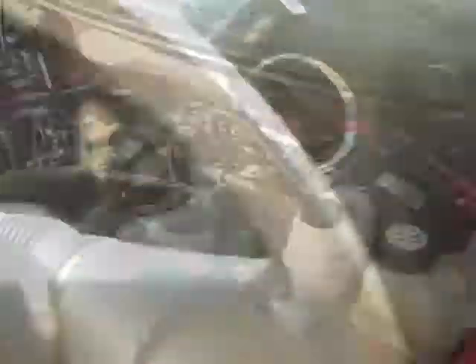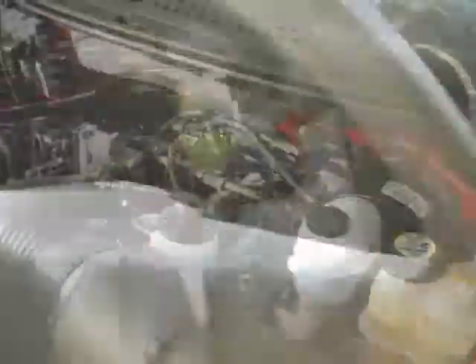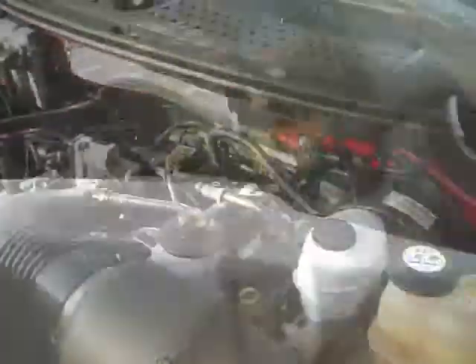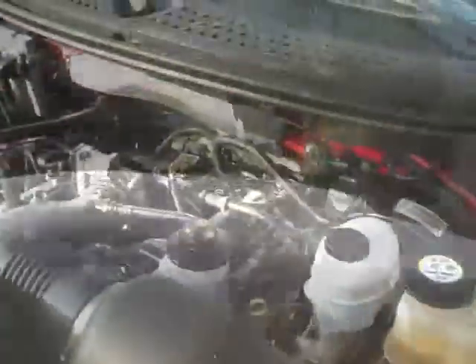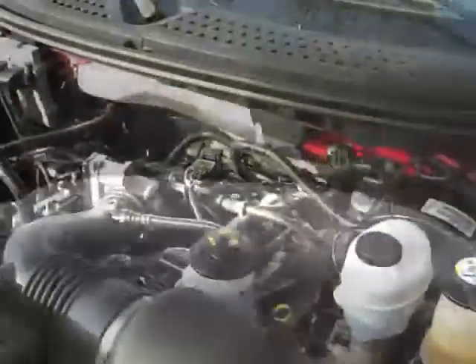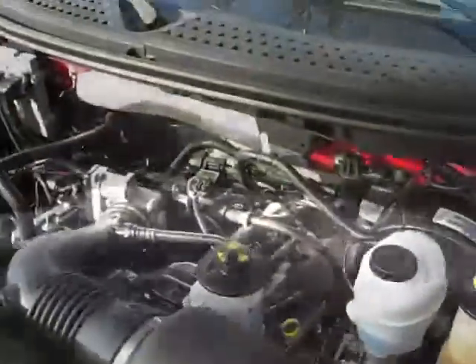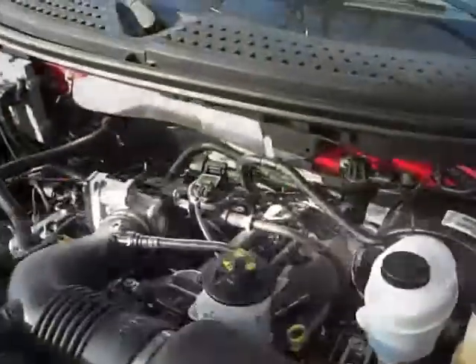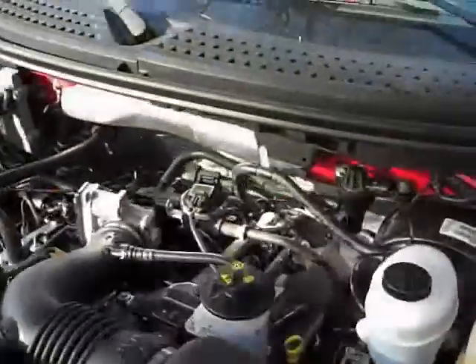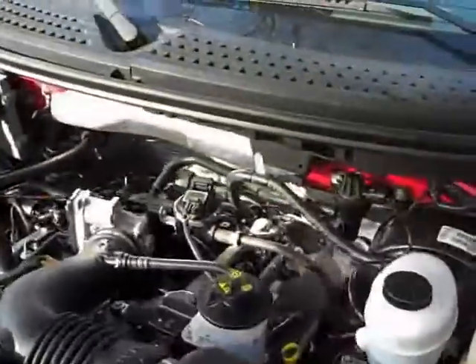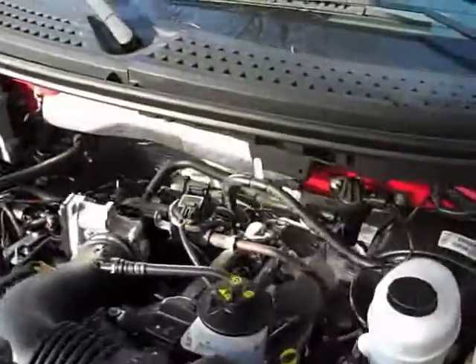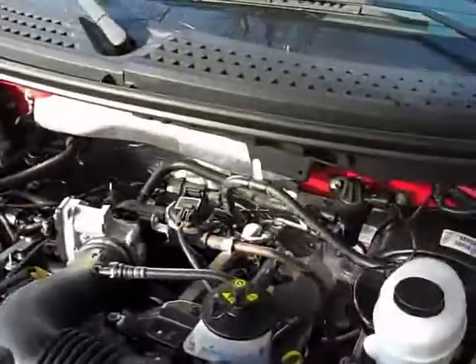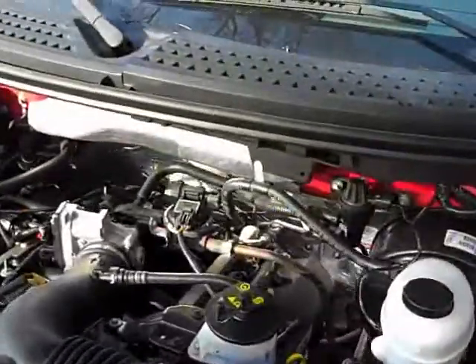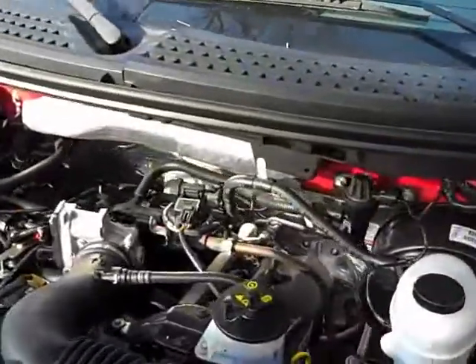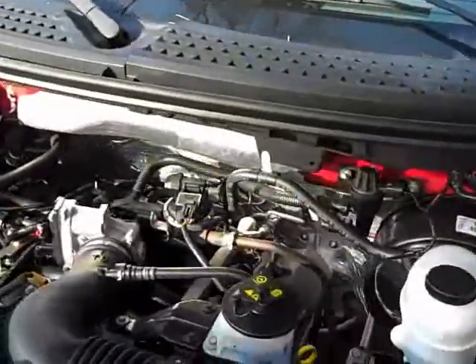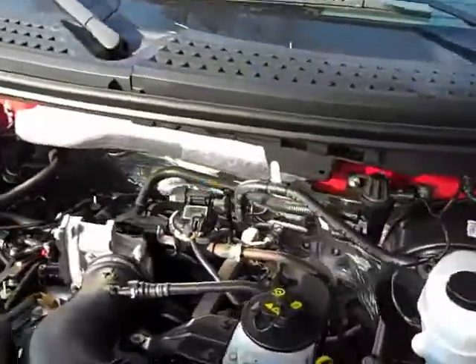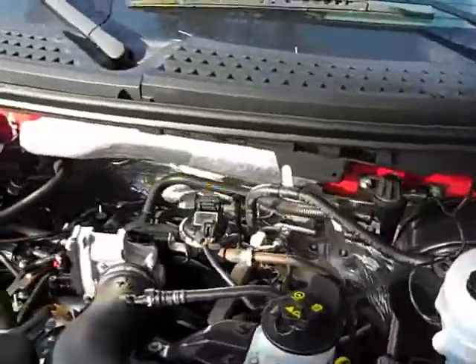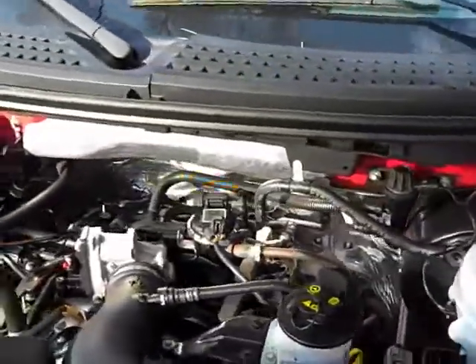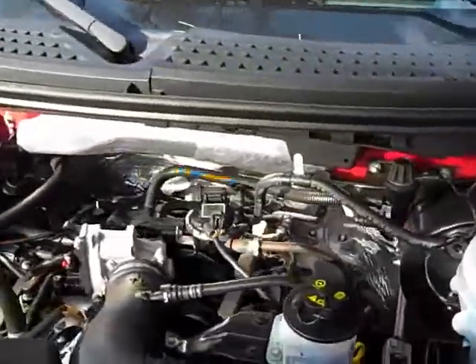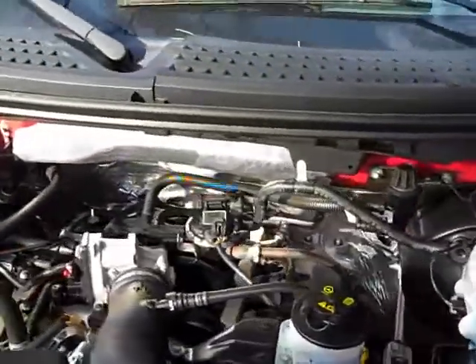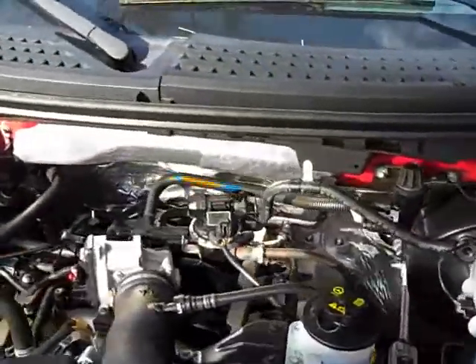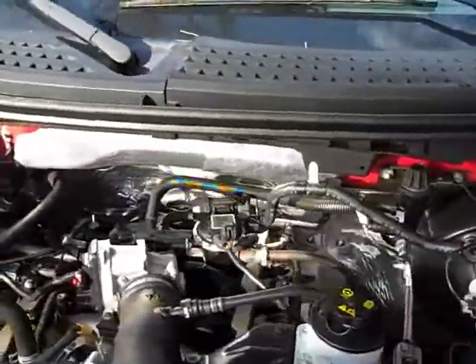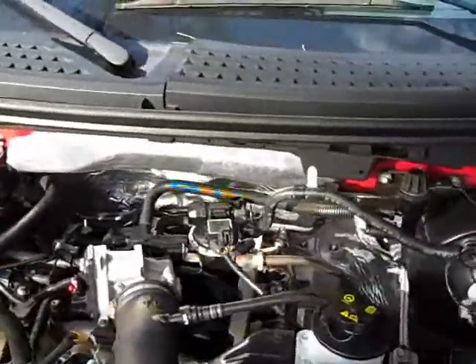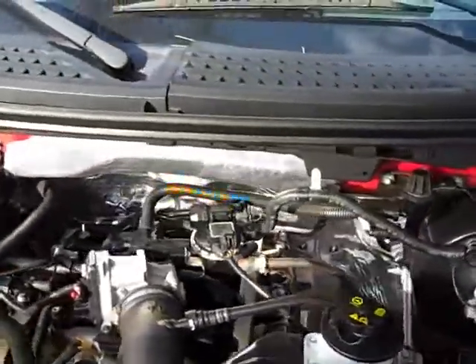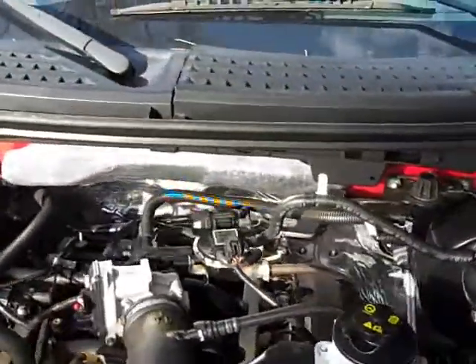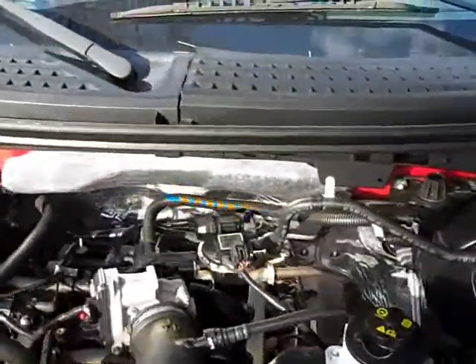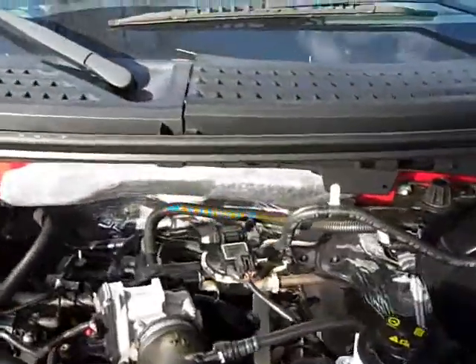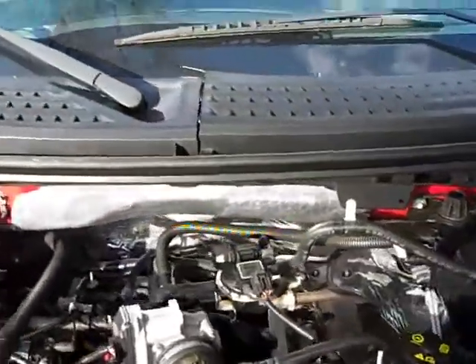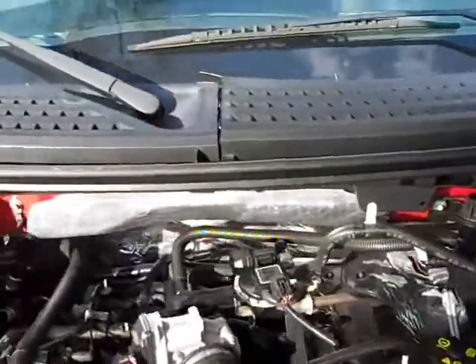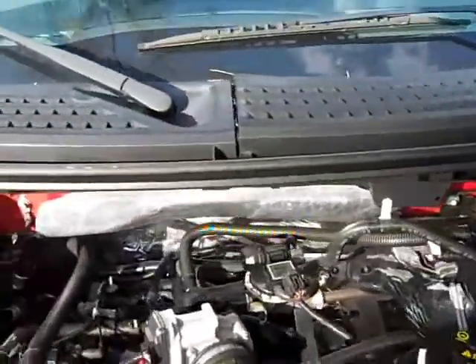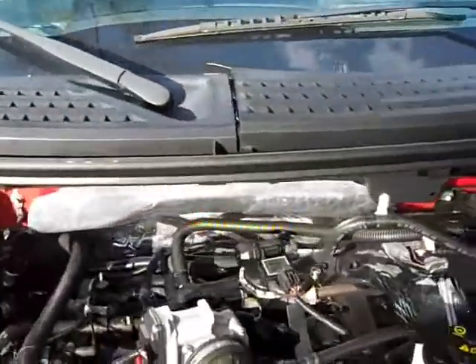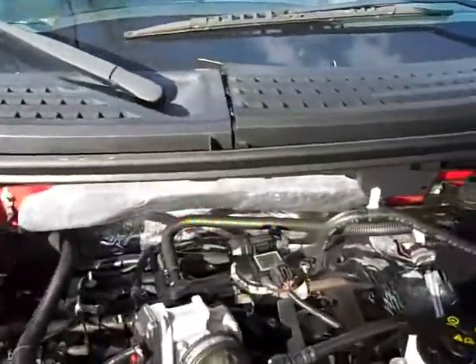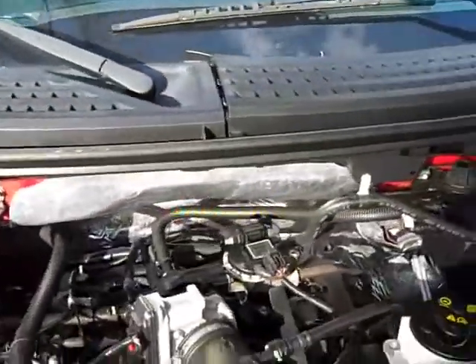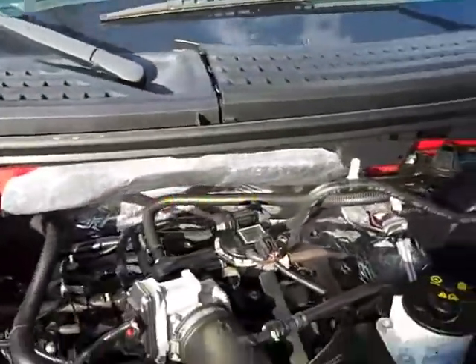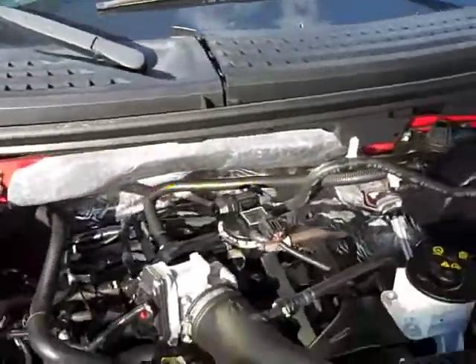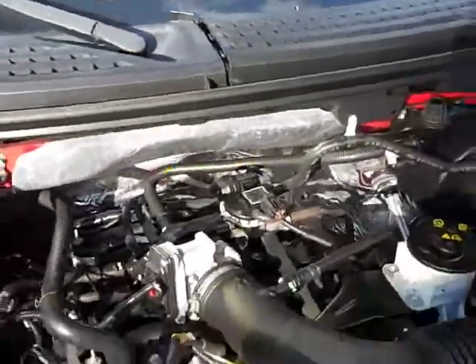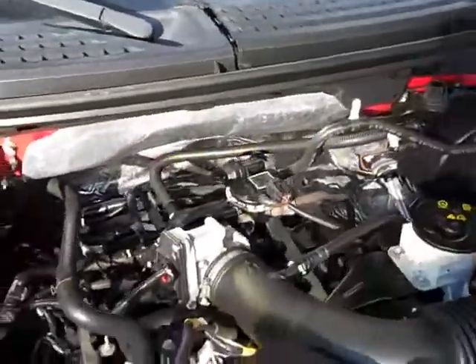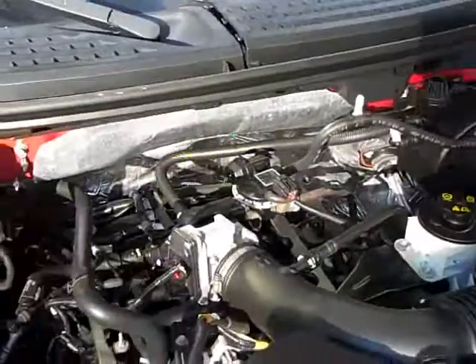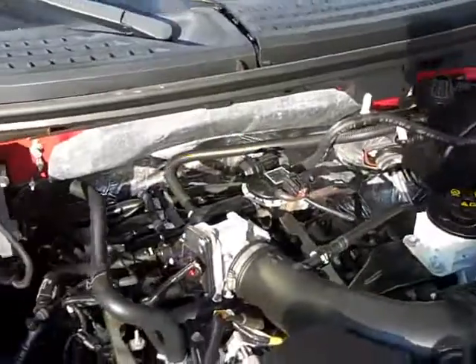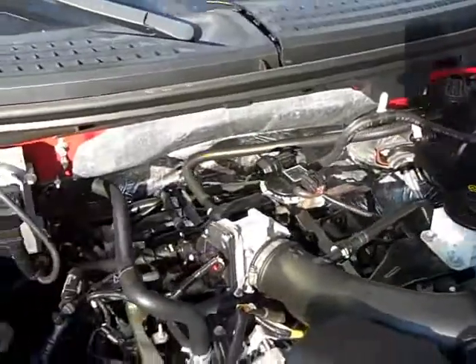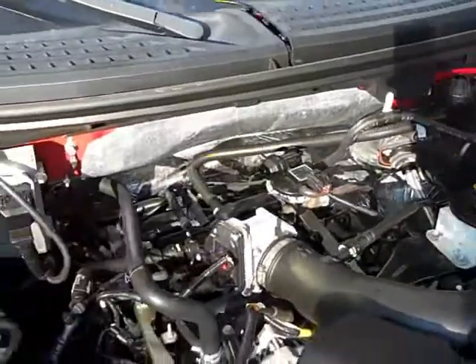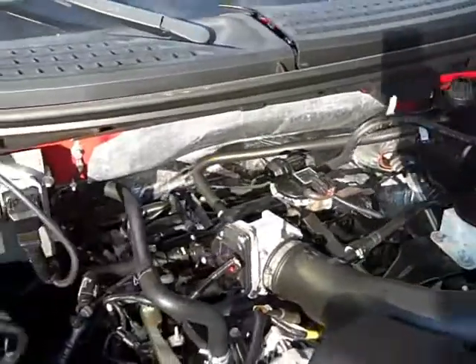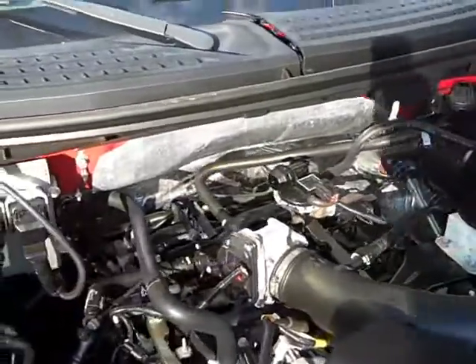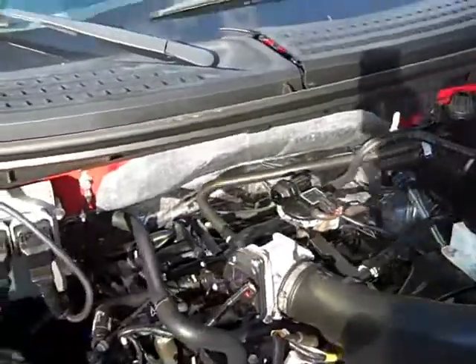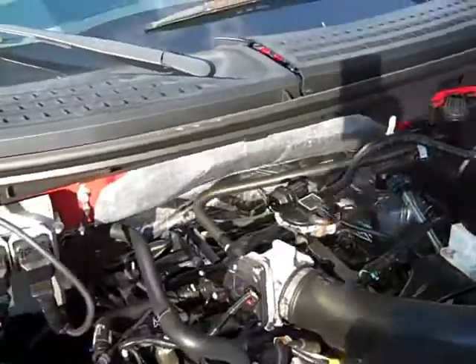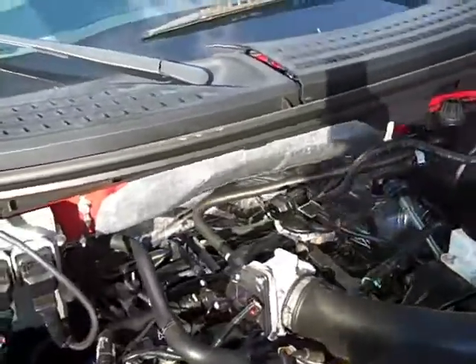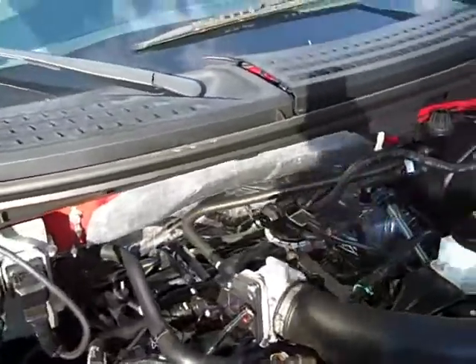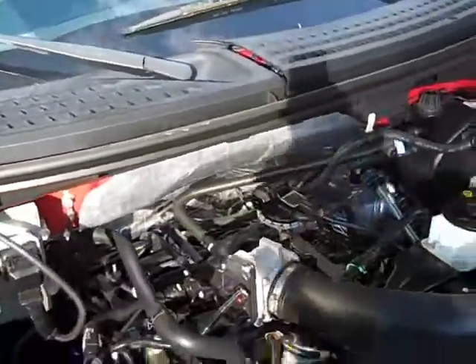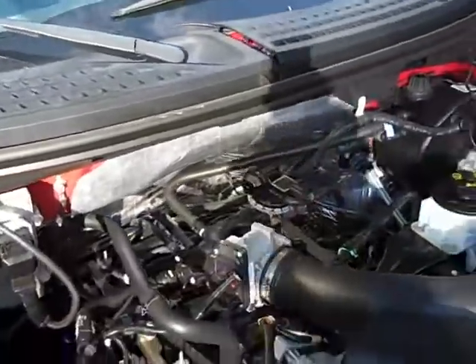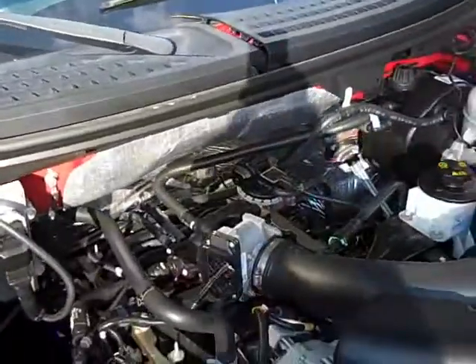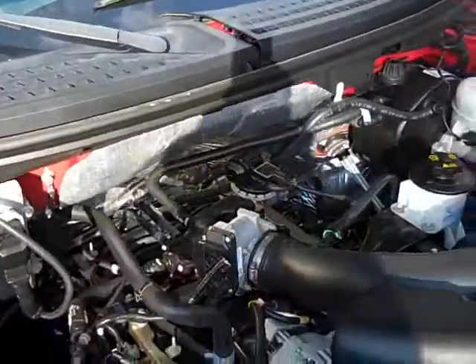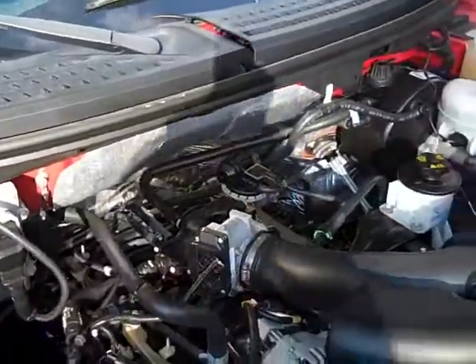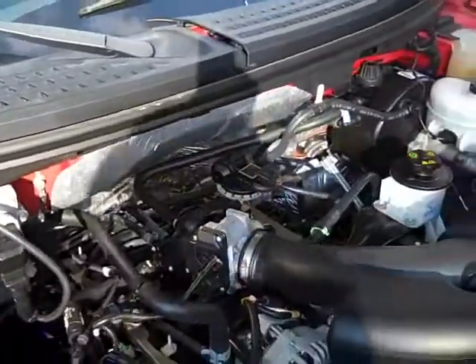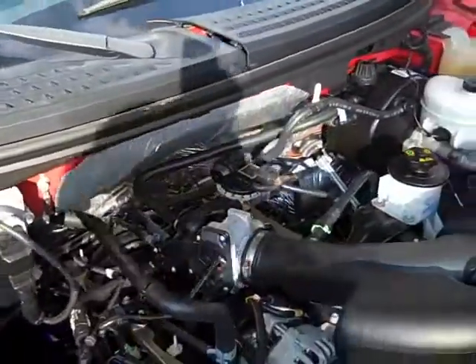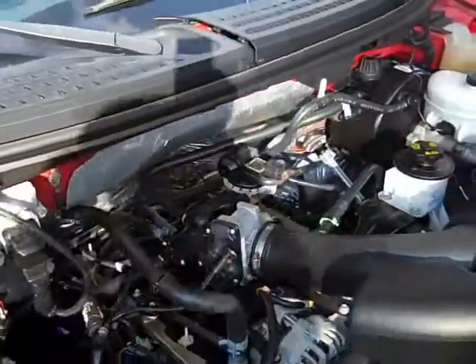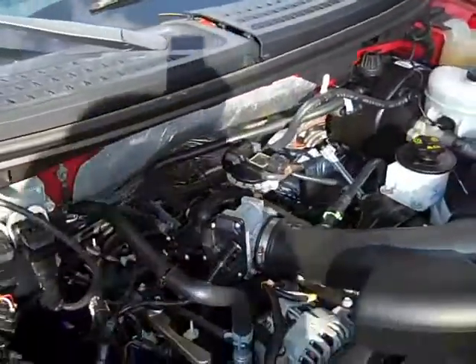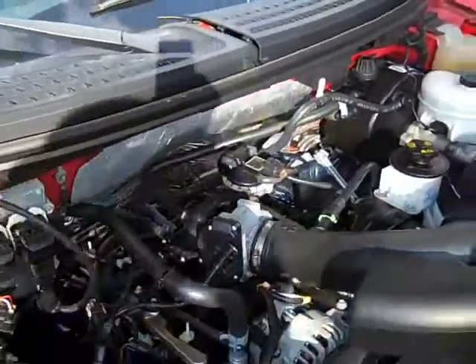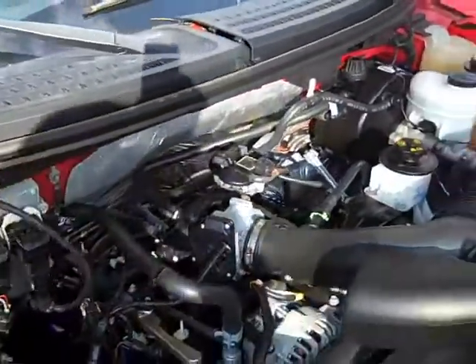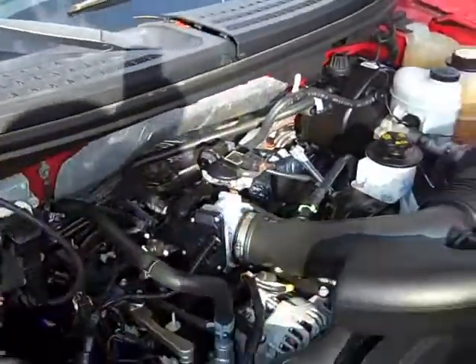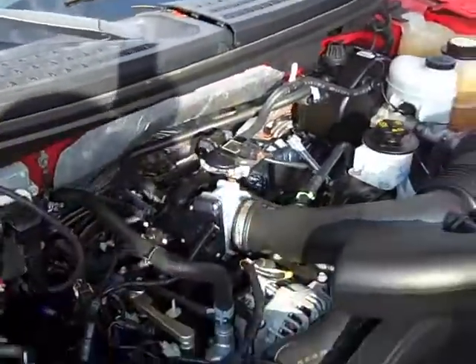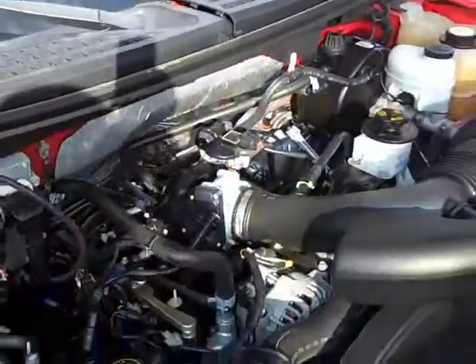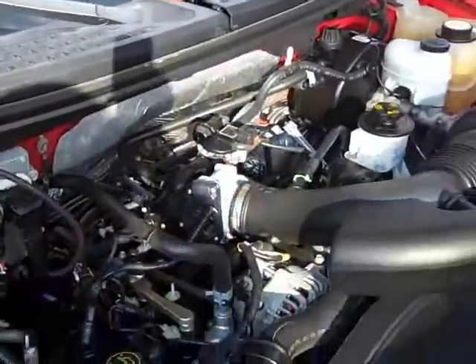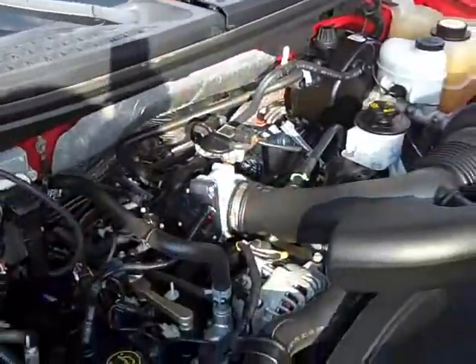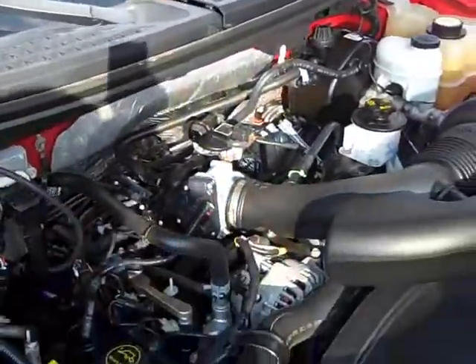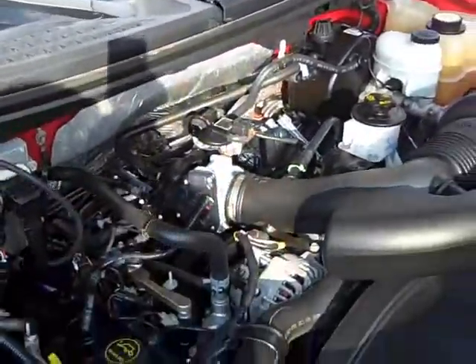This is the 4.8 liter engine. Very clean. As I mentioned earlier, a lot of miles left on the warranty here.